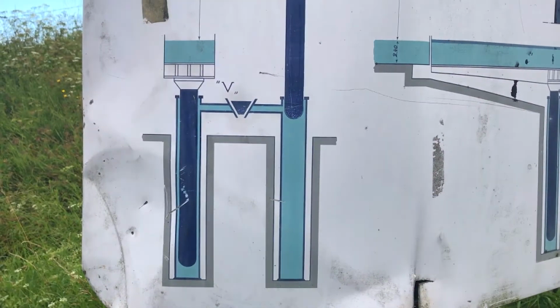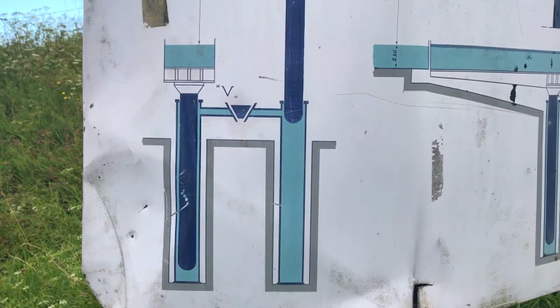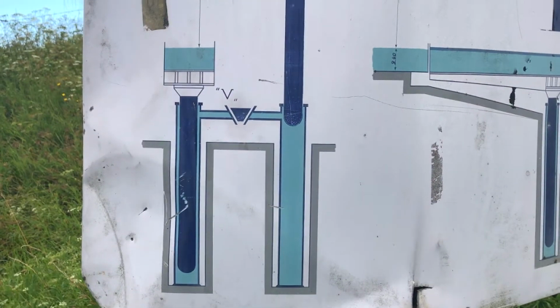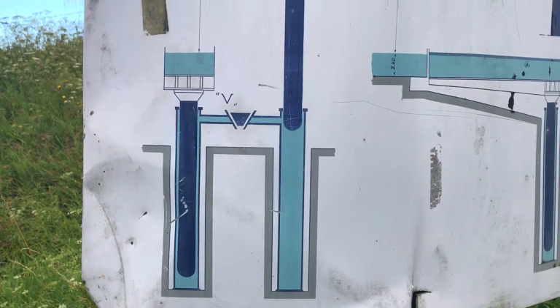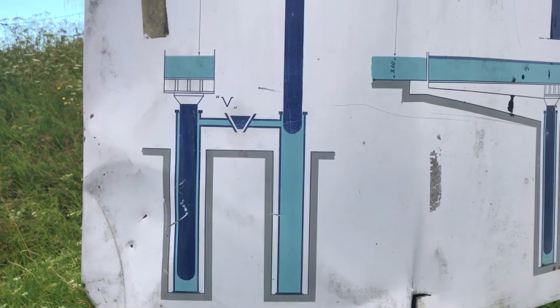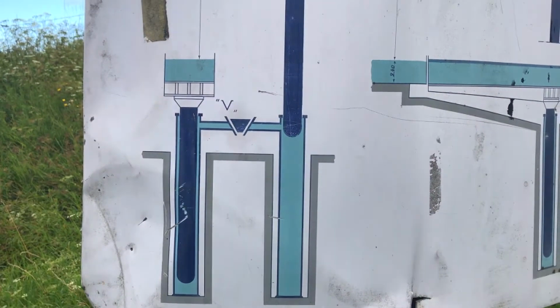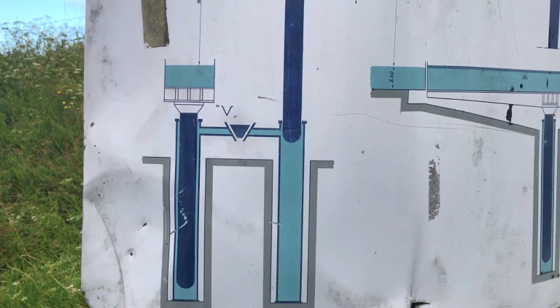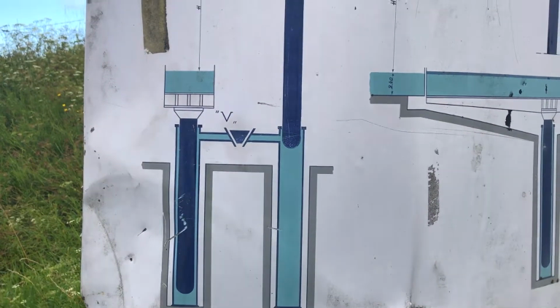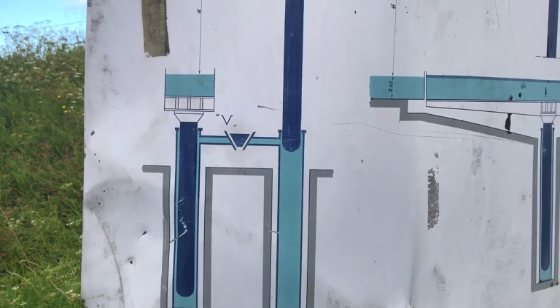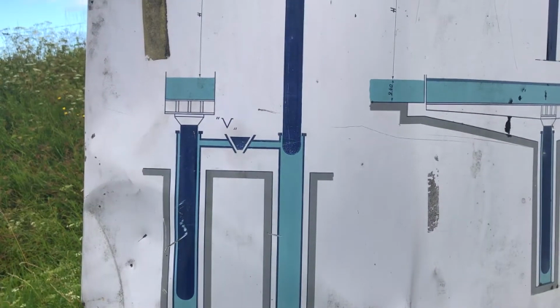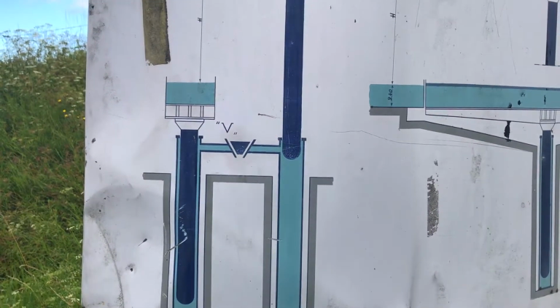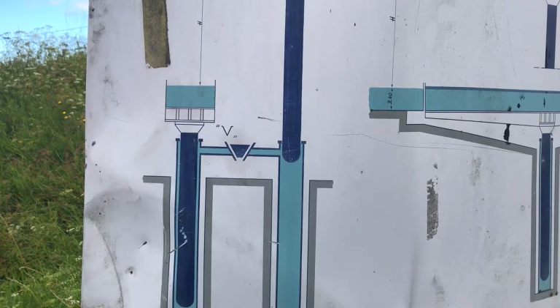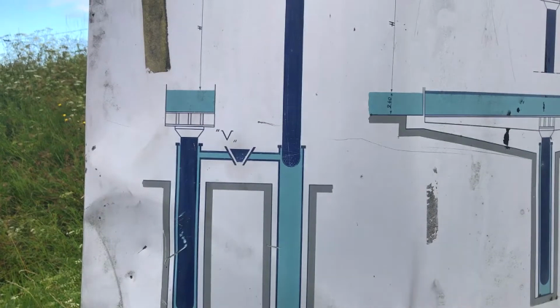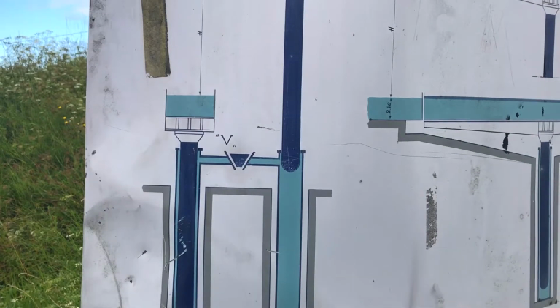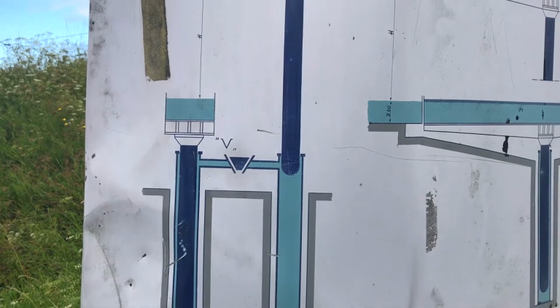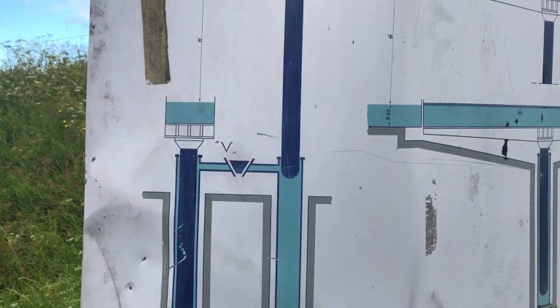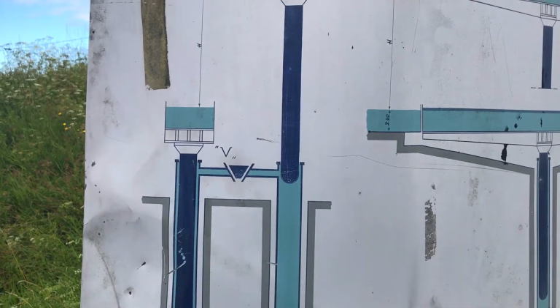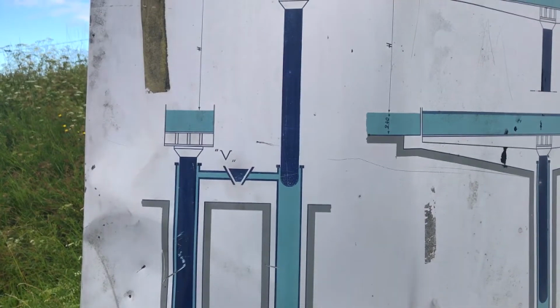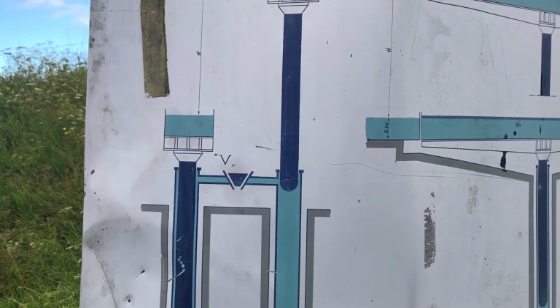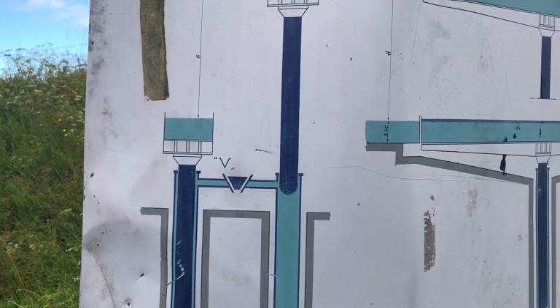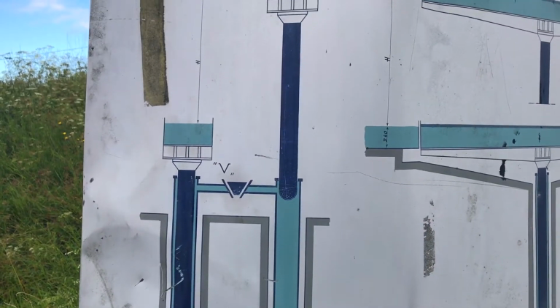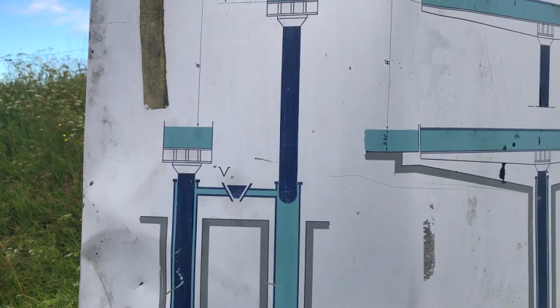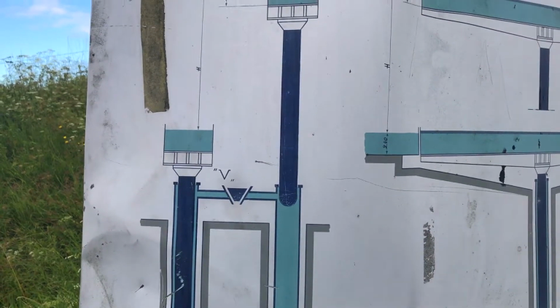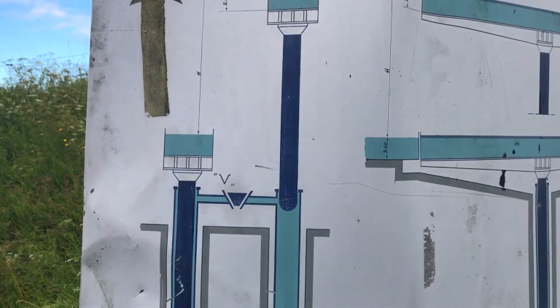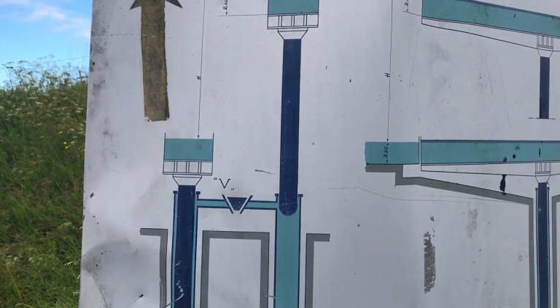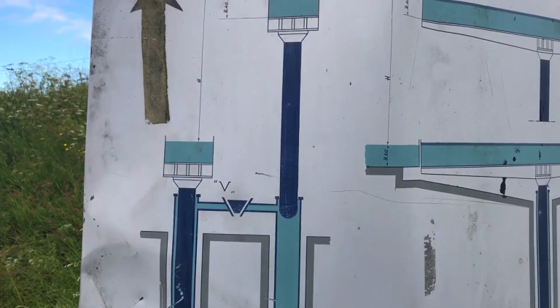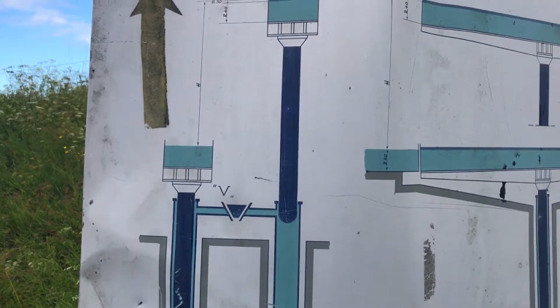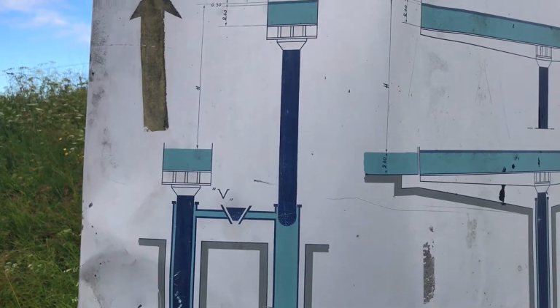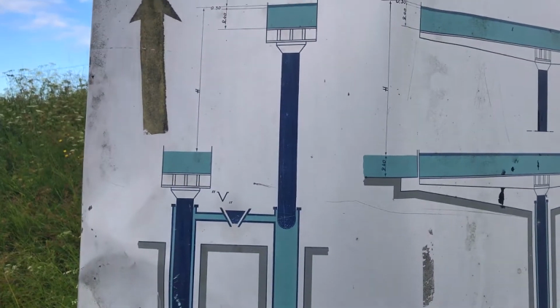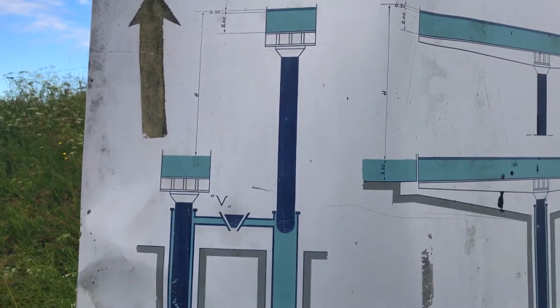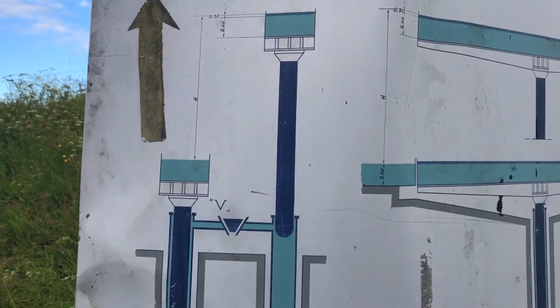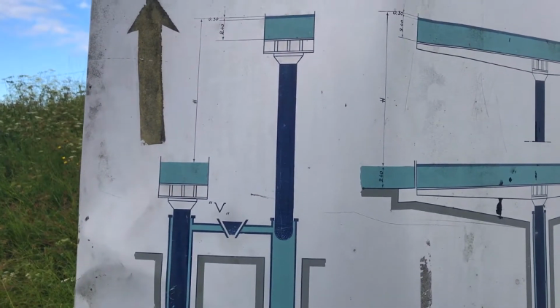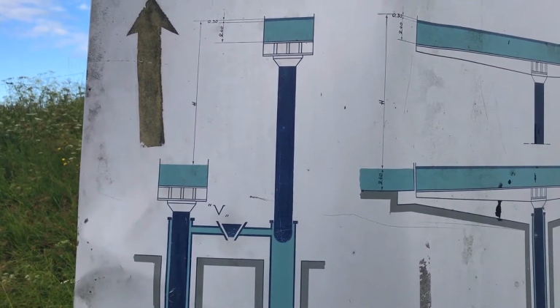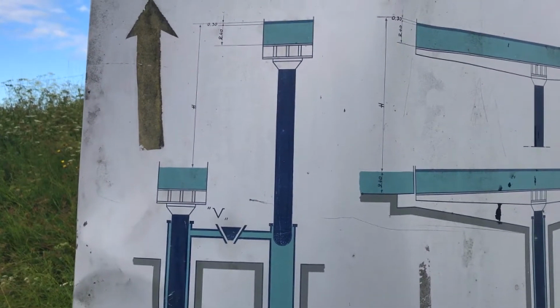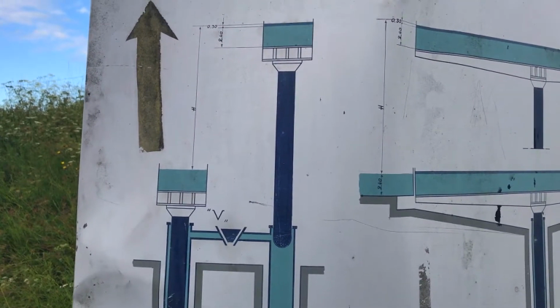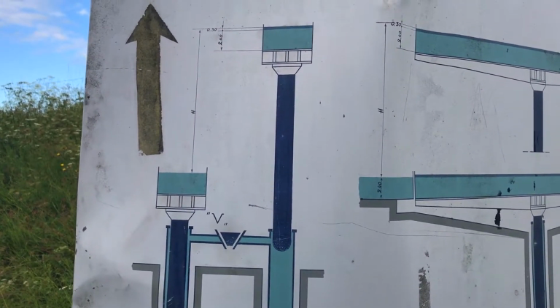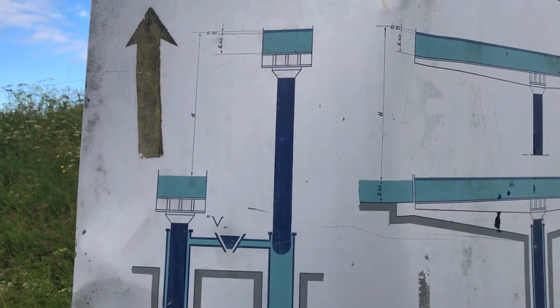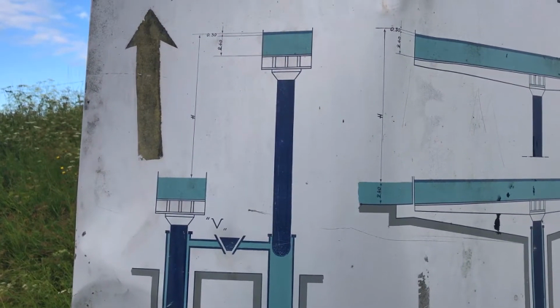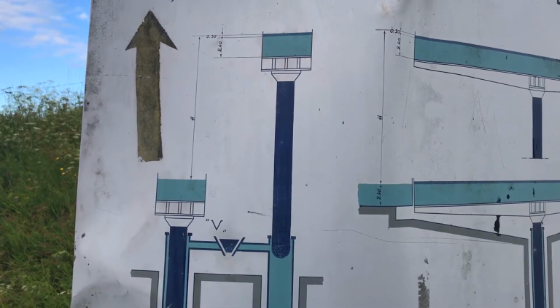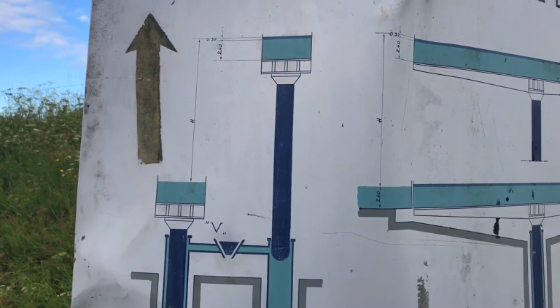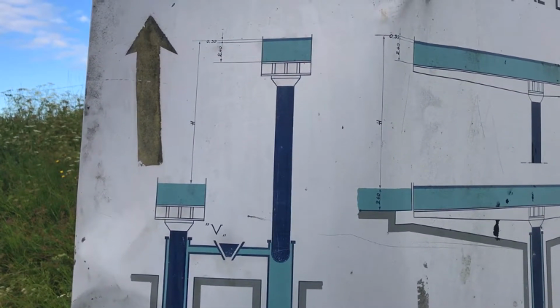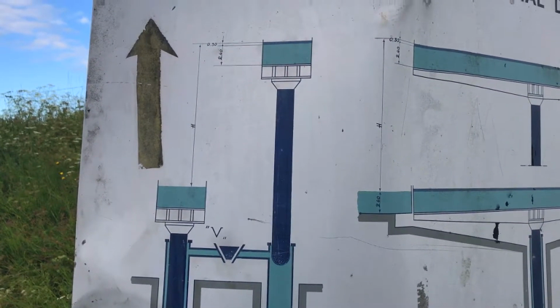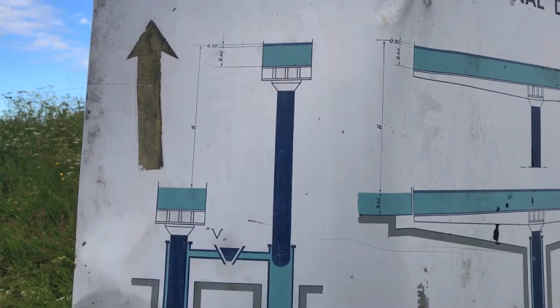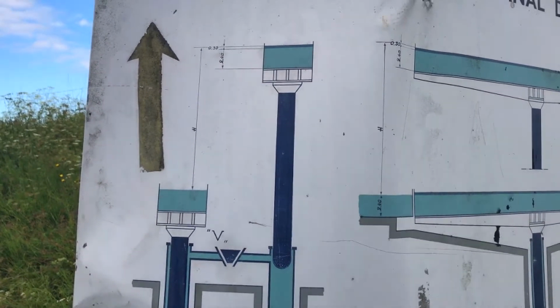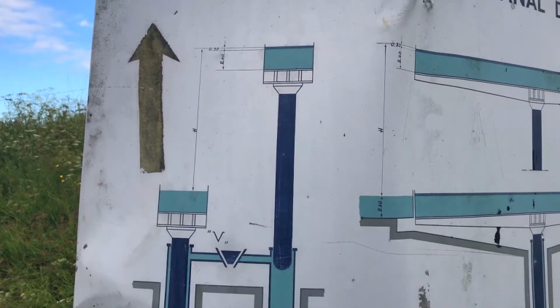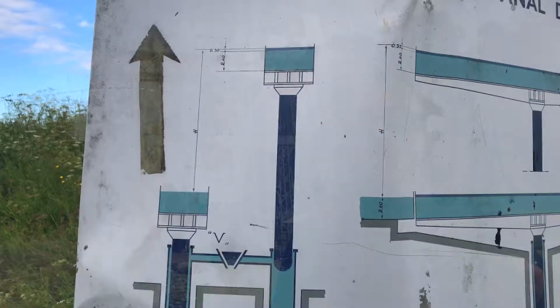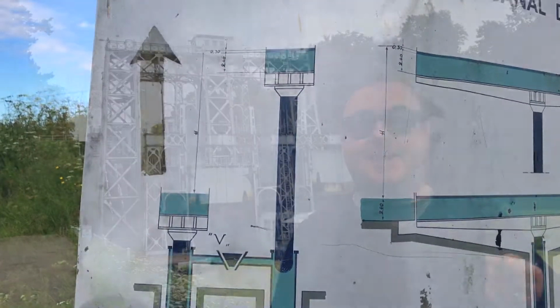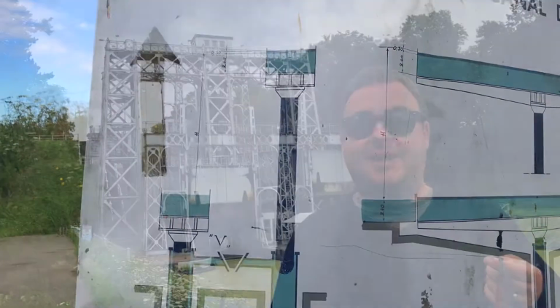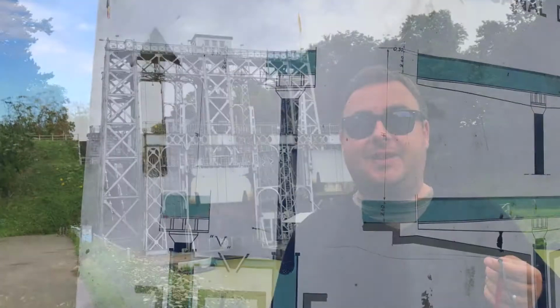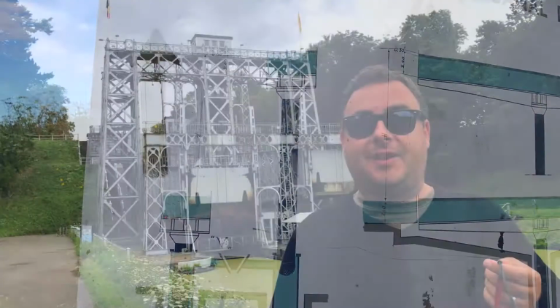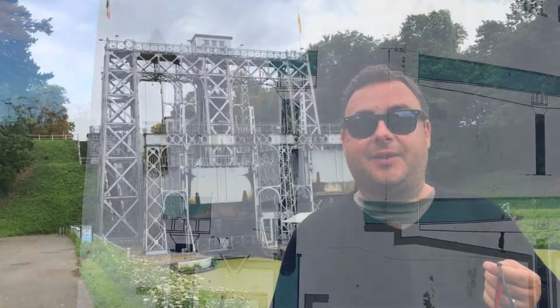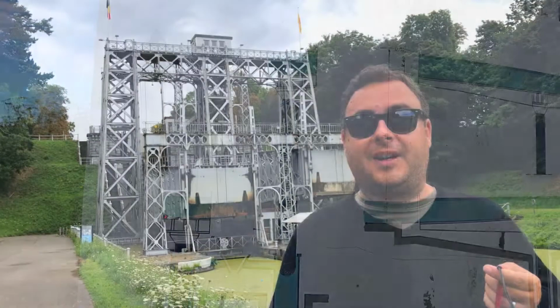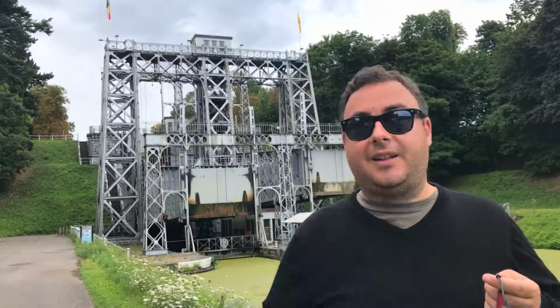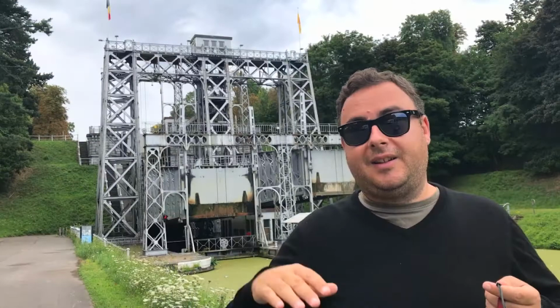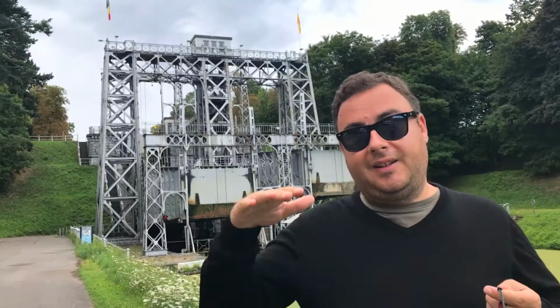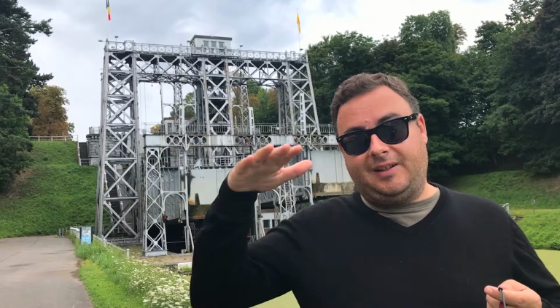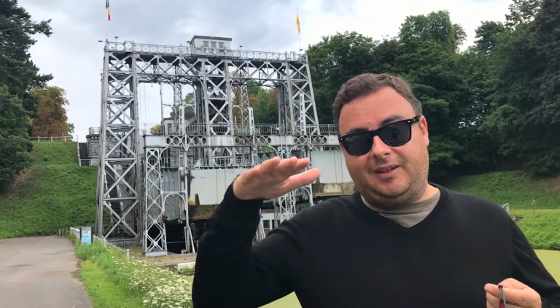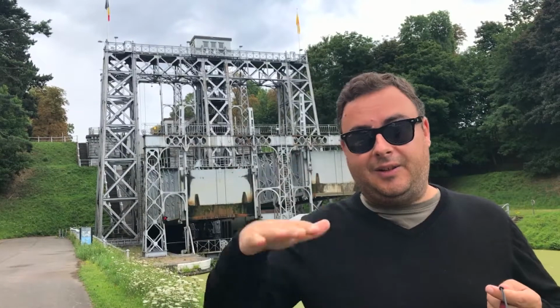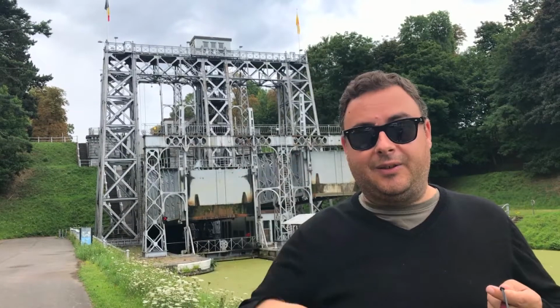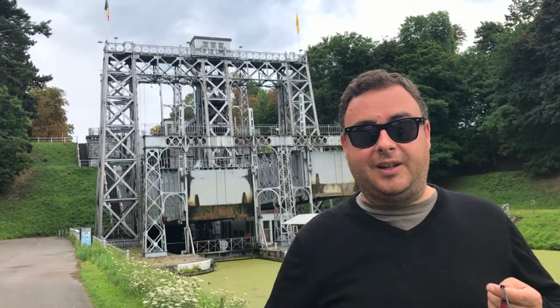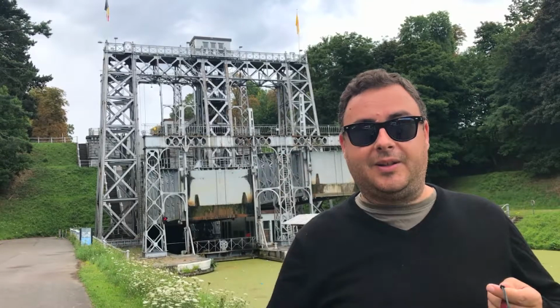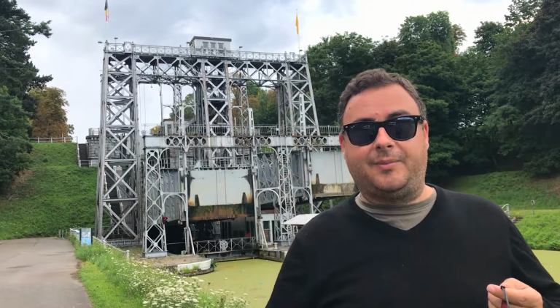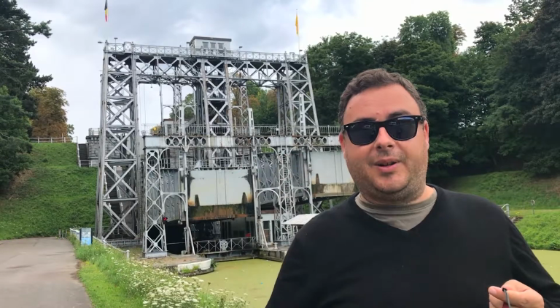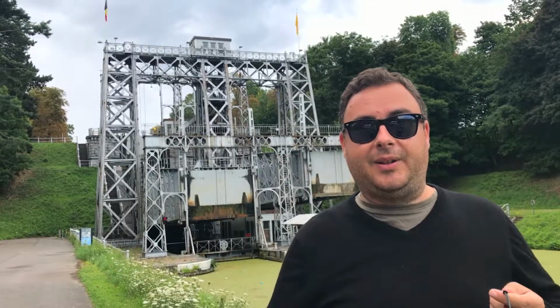So you have one at the top, the boat goes in, you flood water, and they balance each other out, lowering the boat.